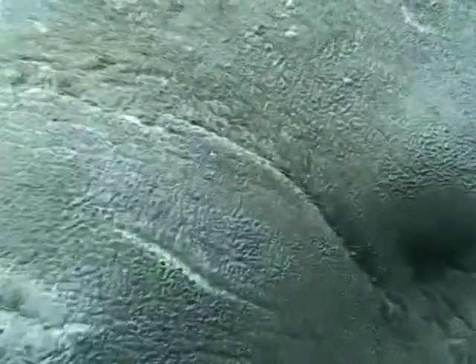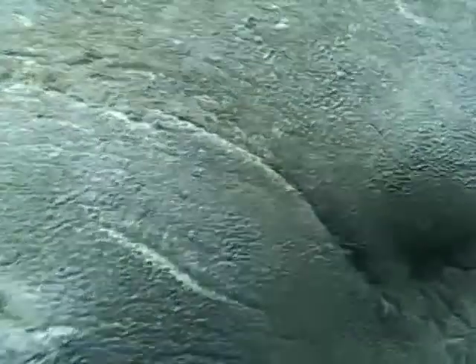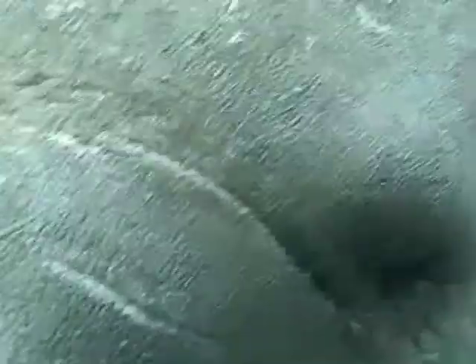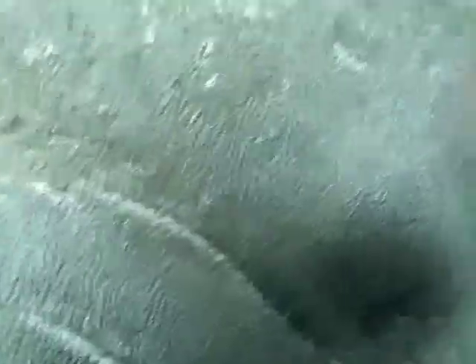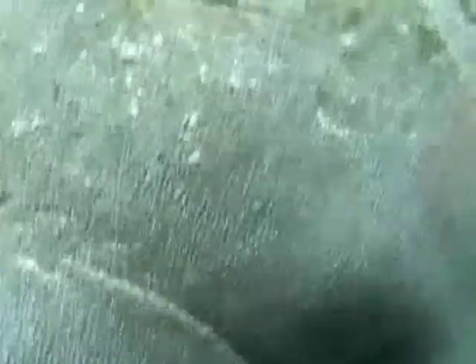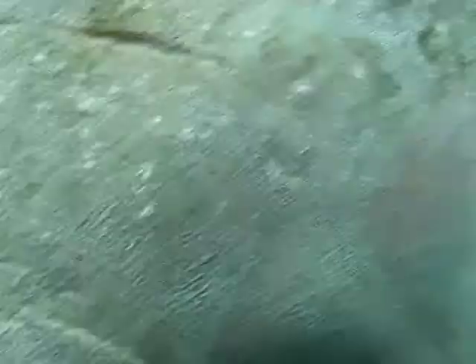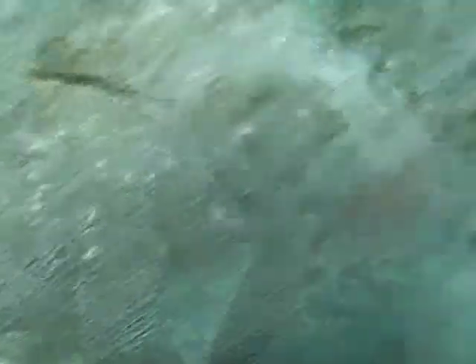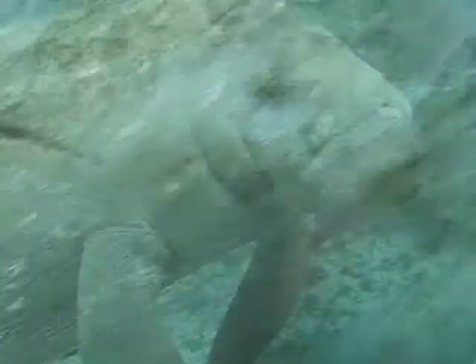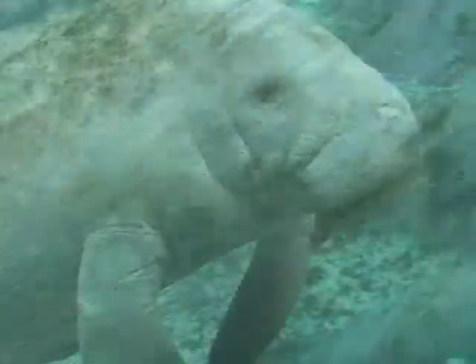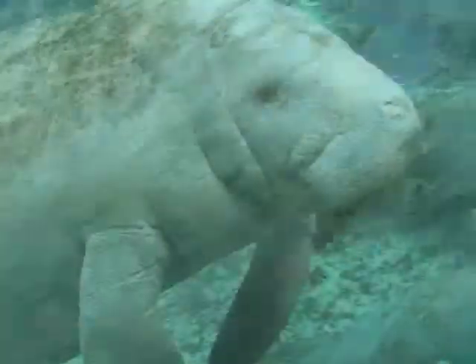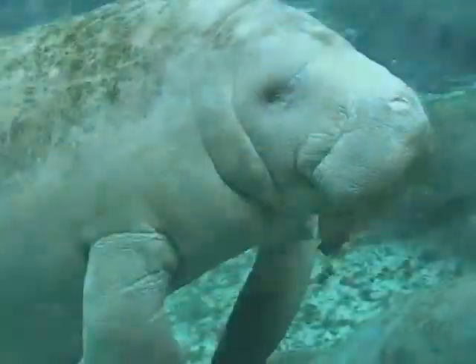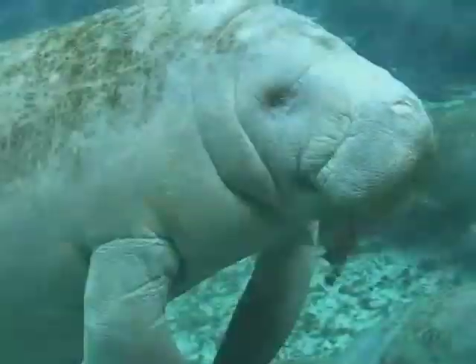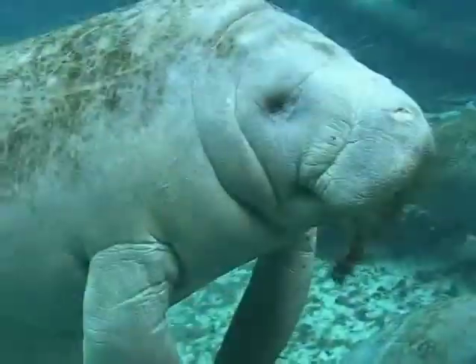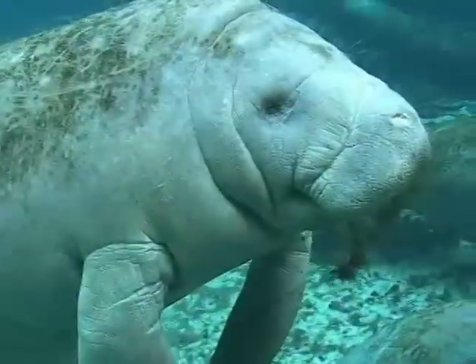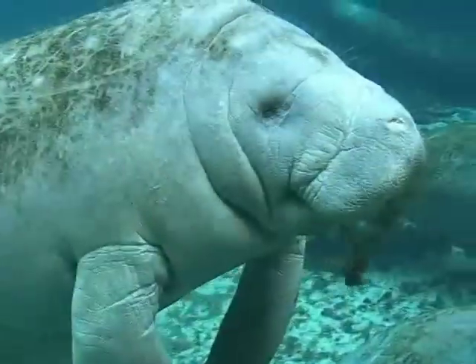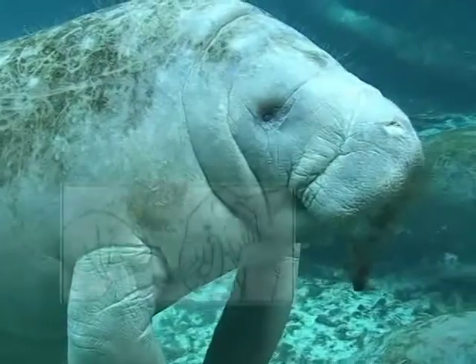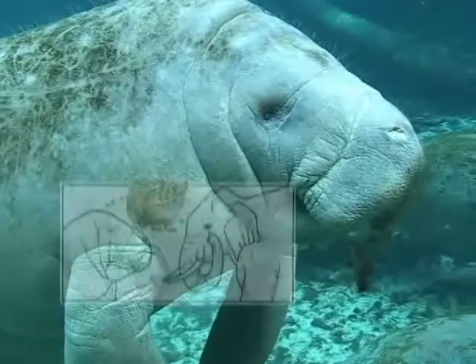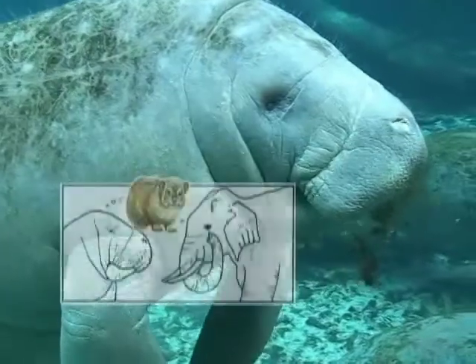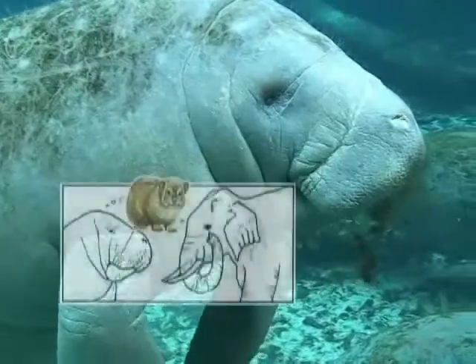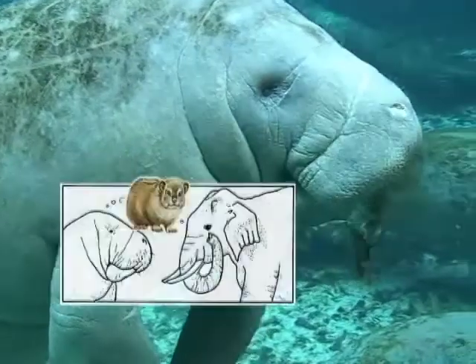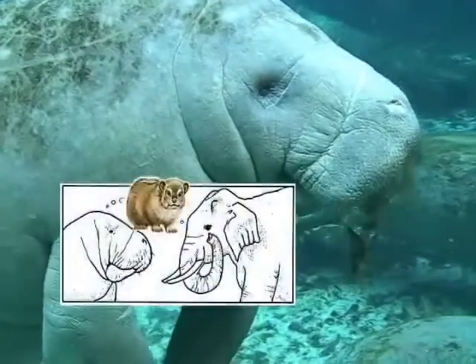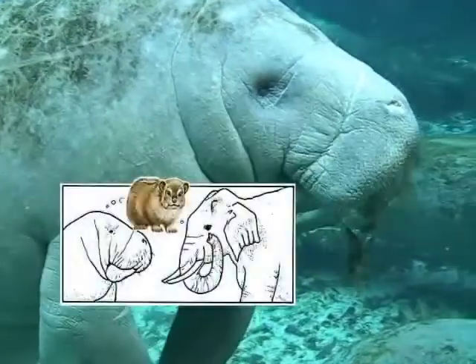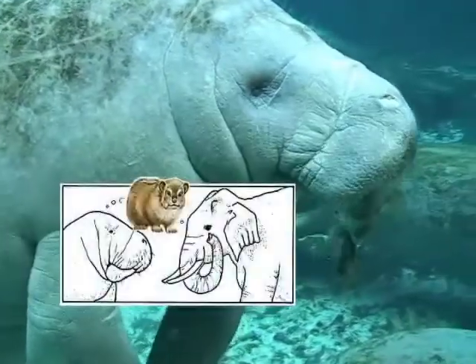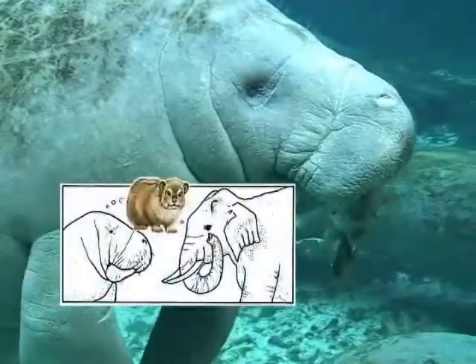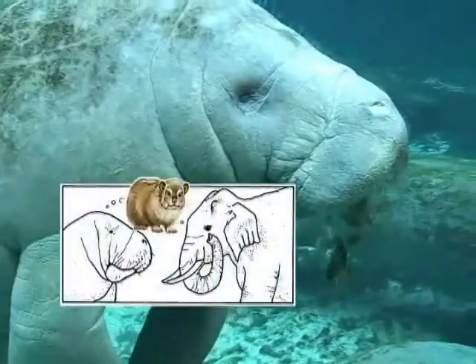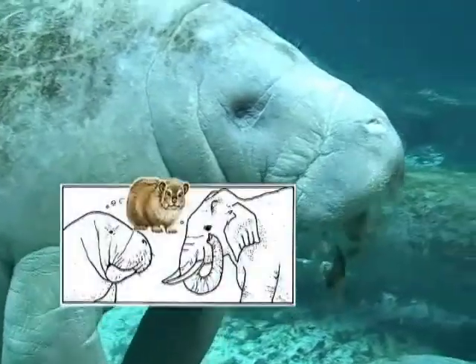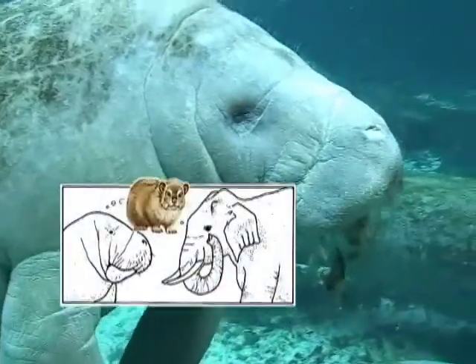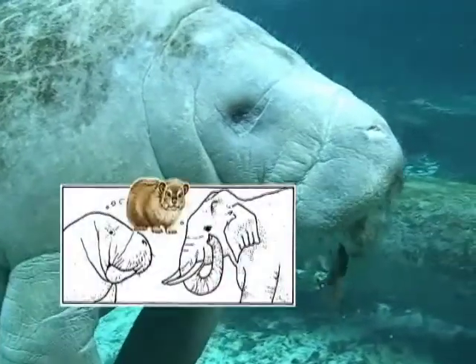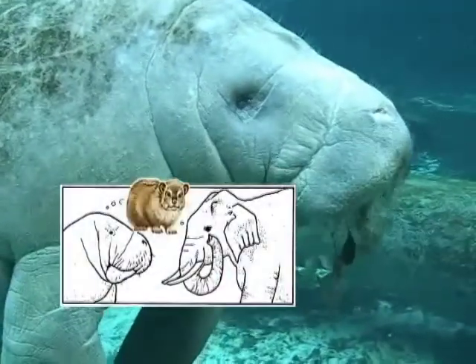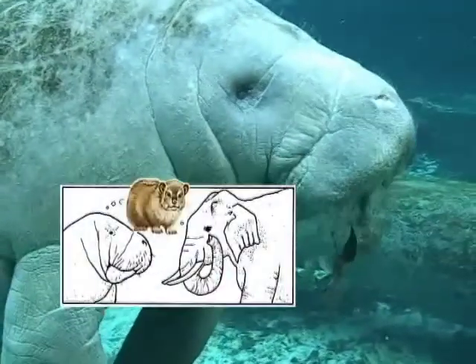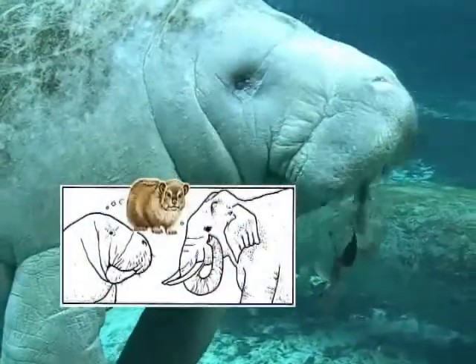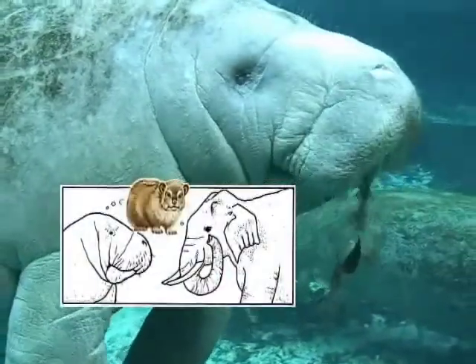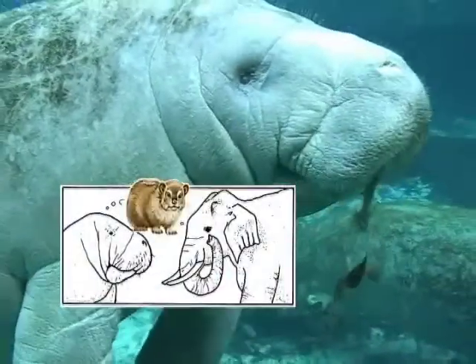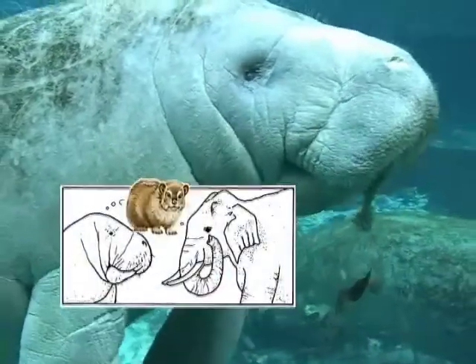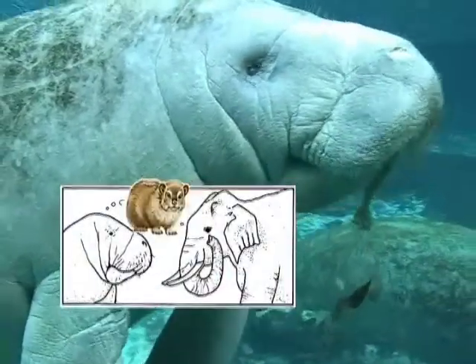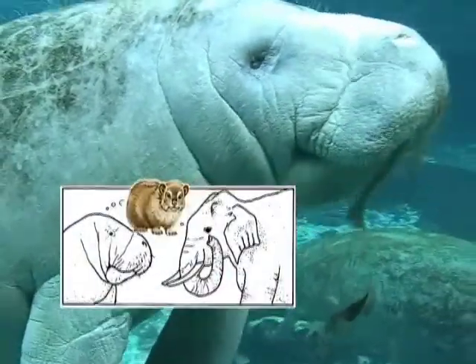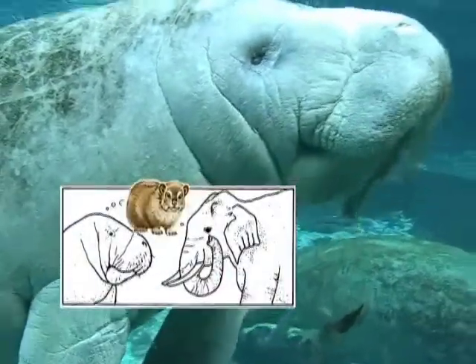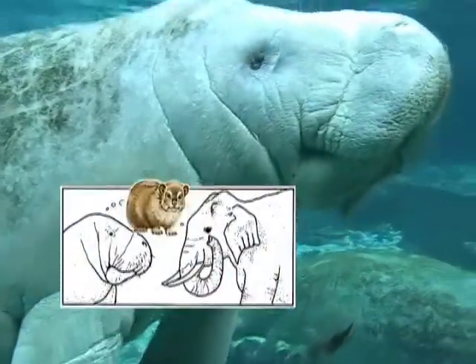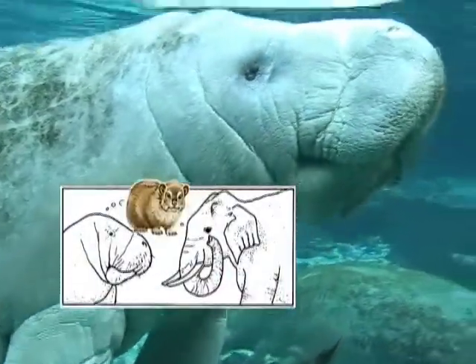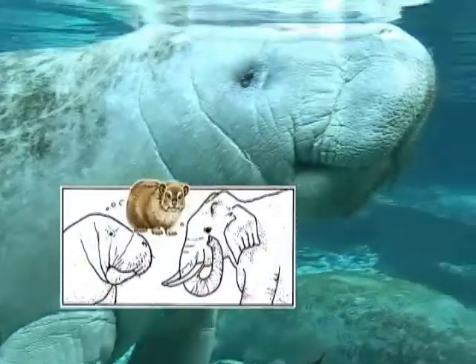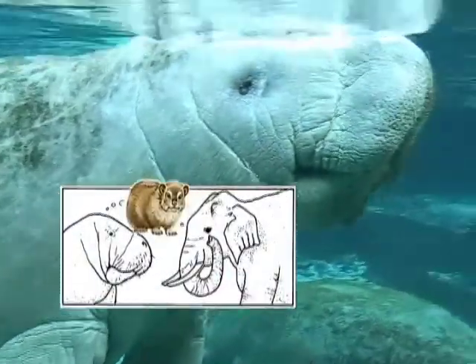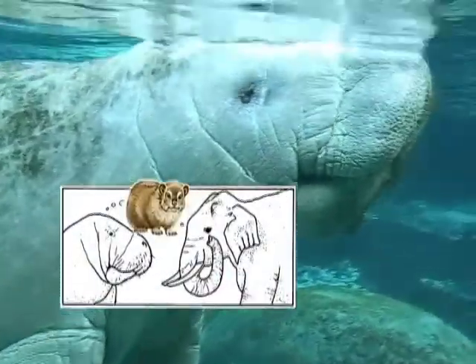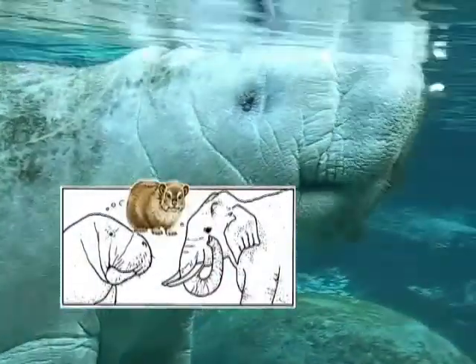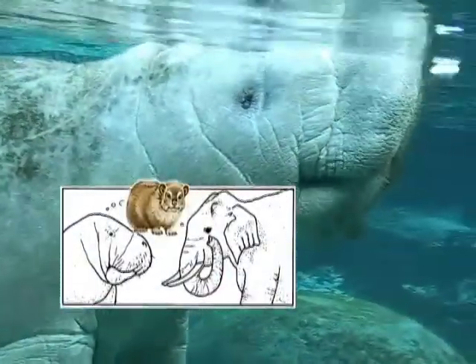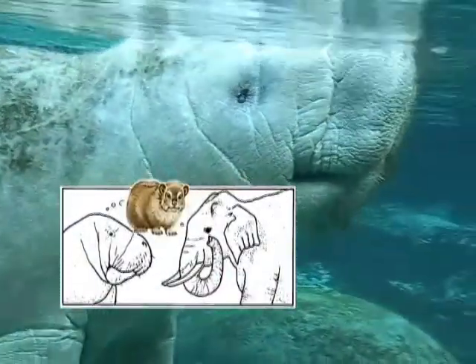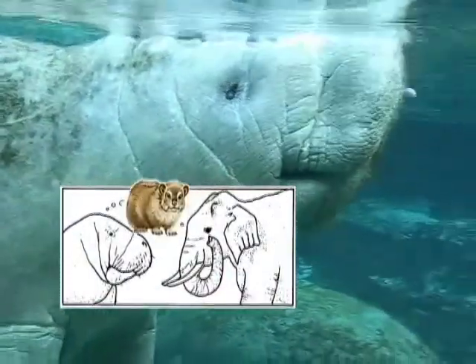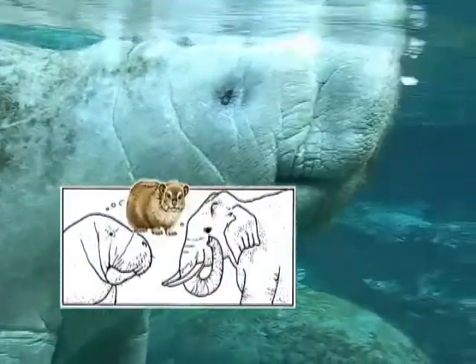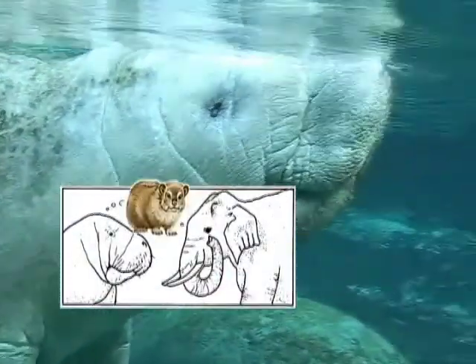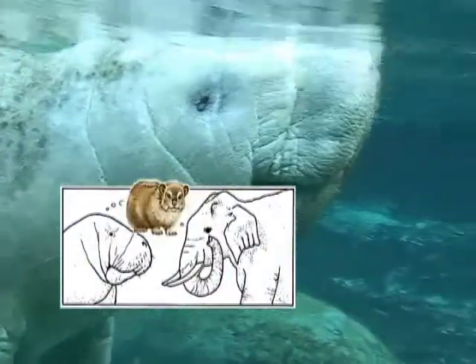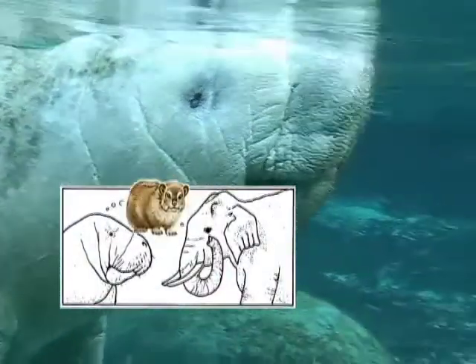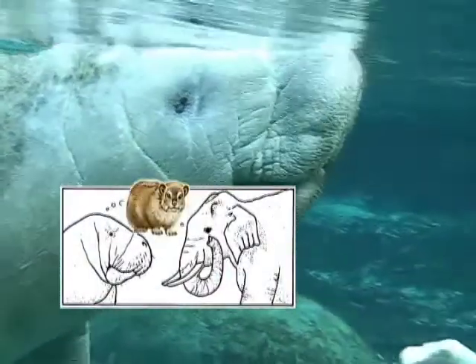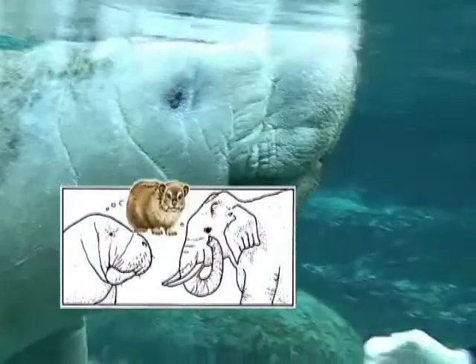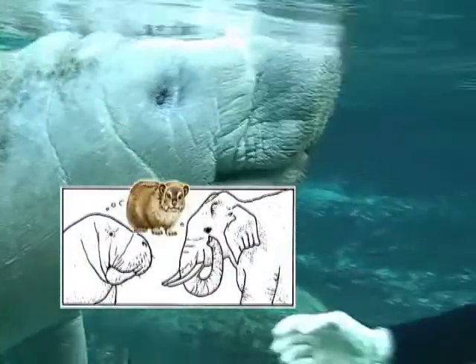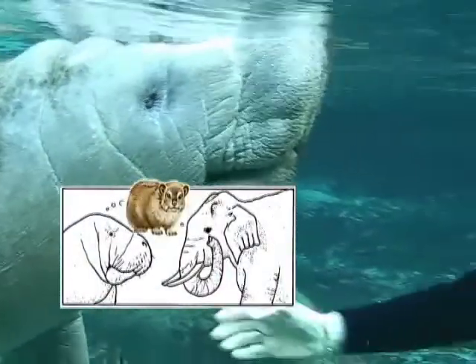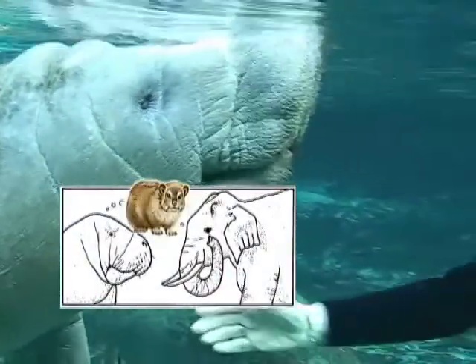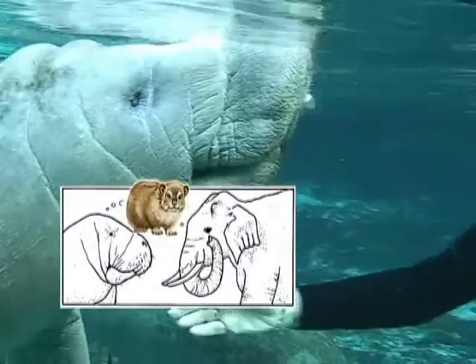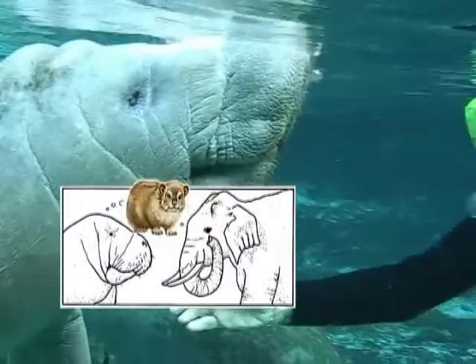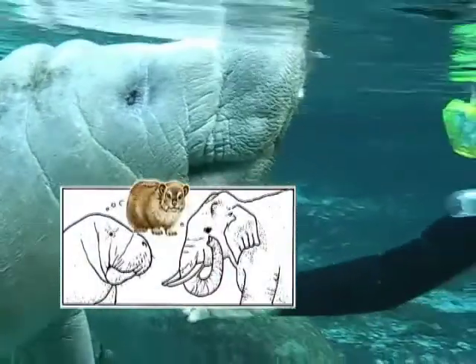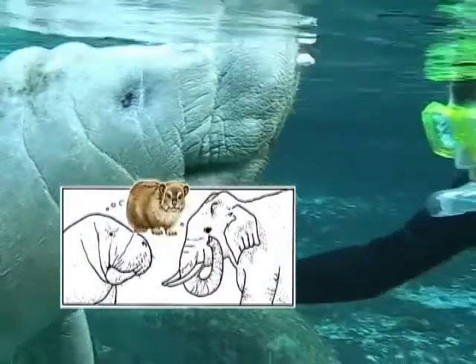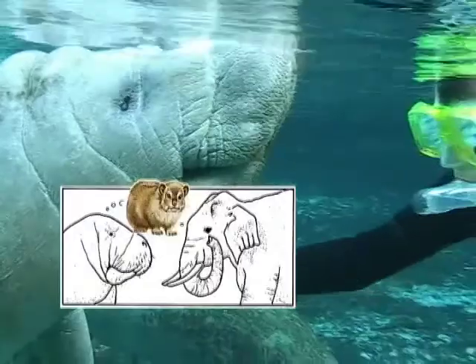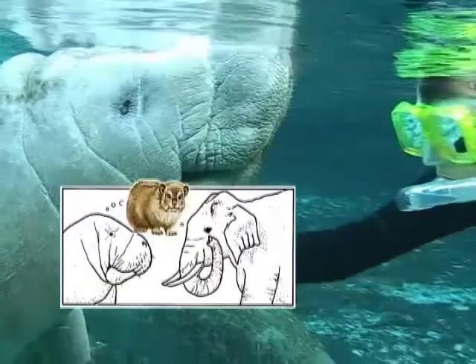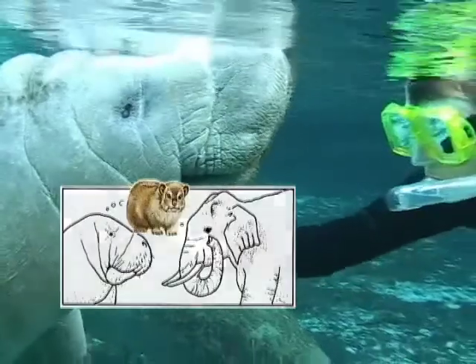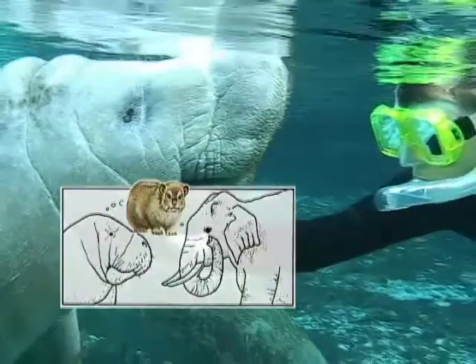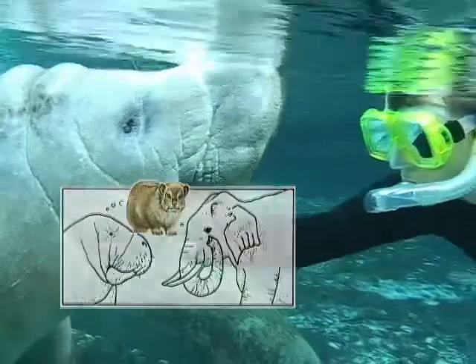The manatee's closest relatives are the elephant and the hyrax, a small furry animal that resembles a rodent.